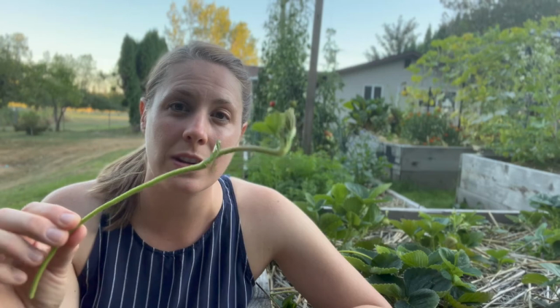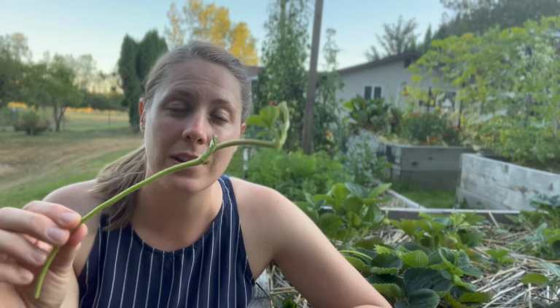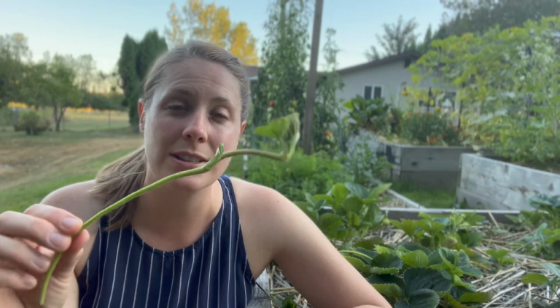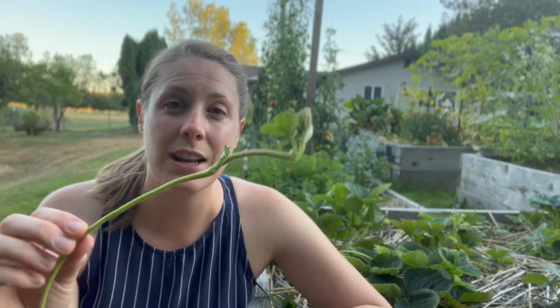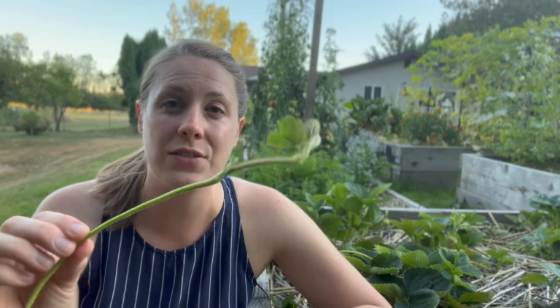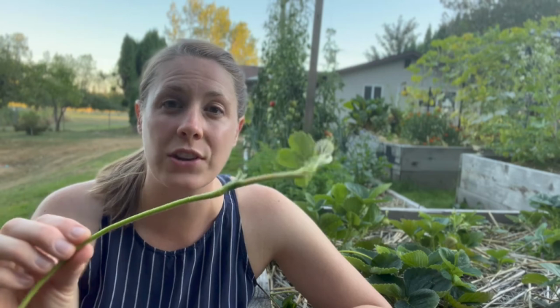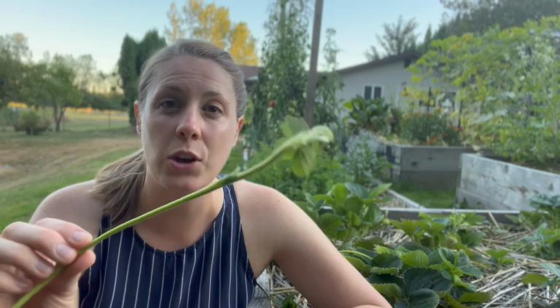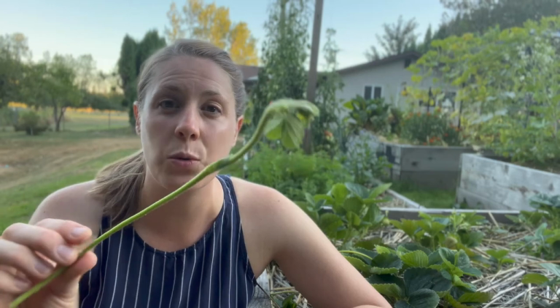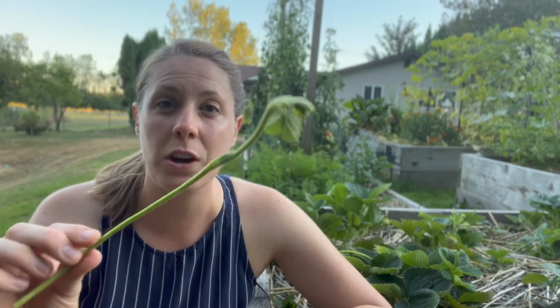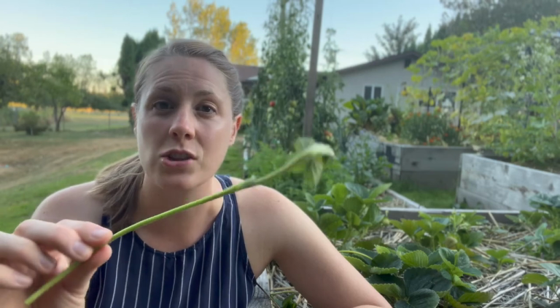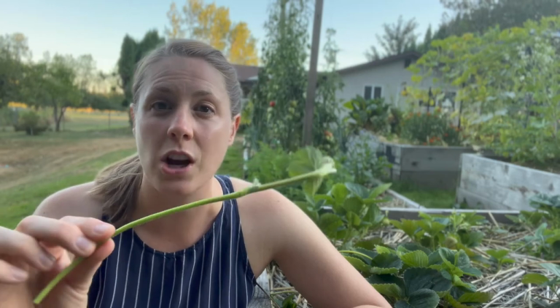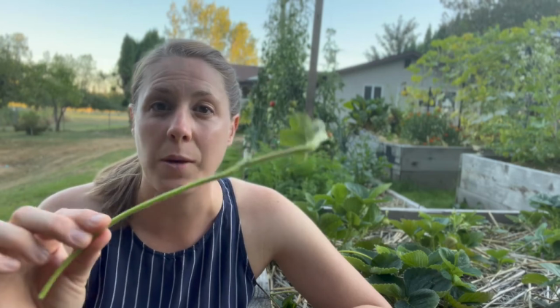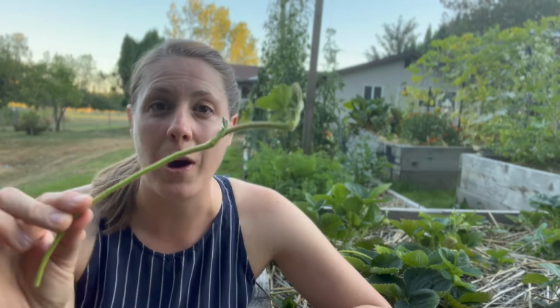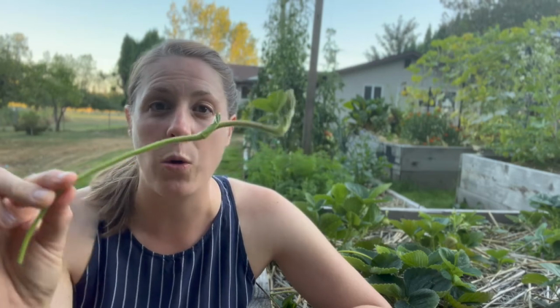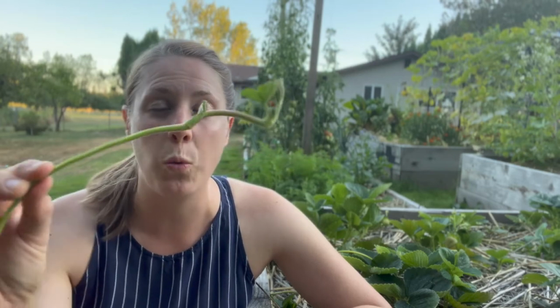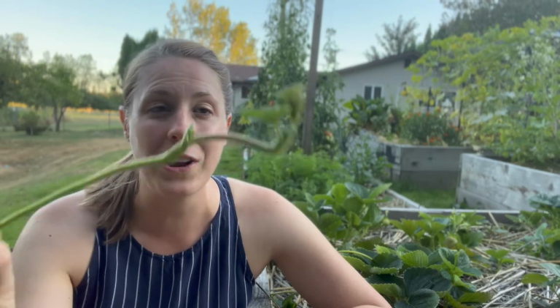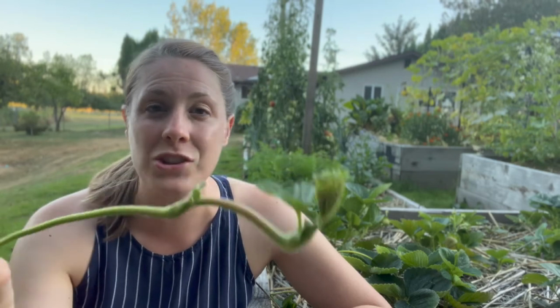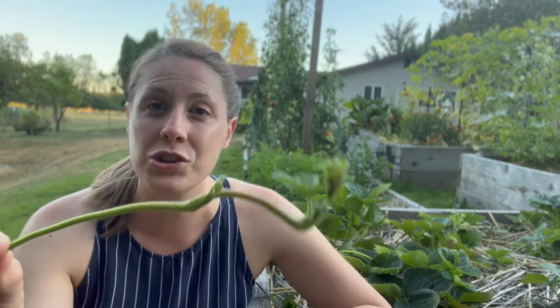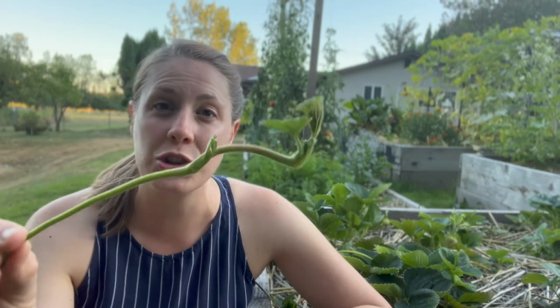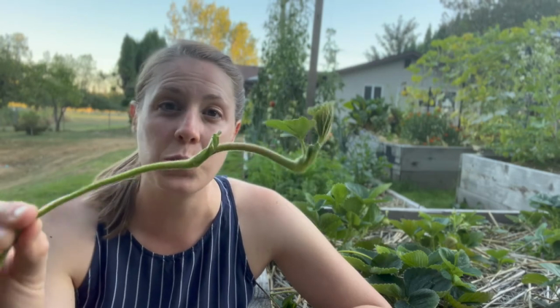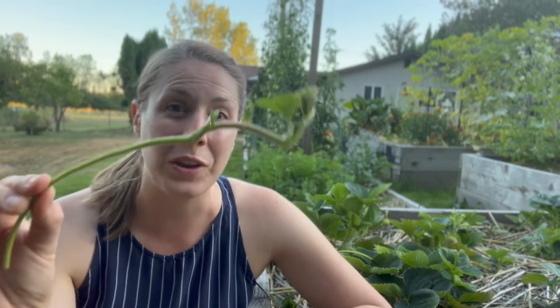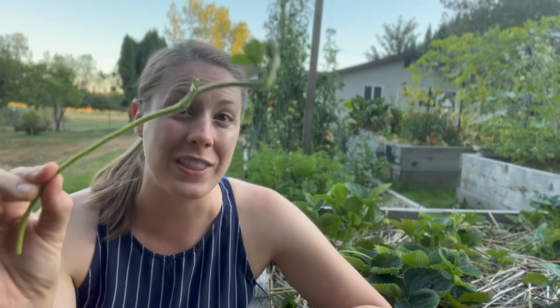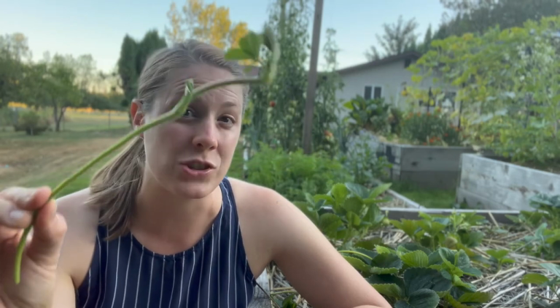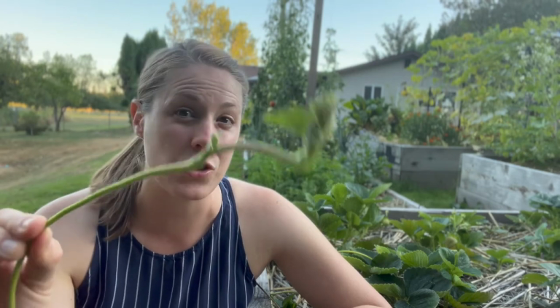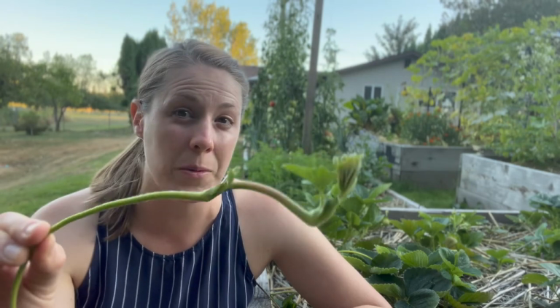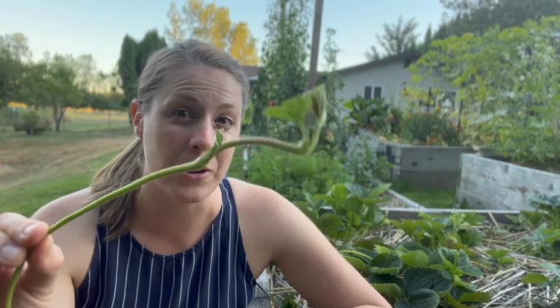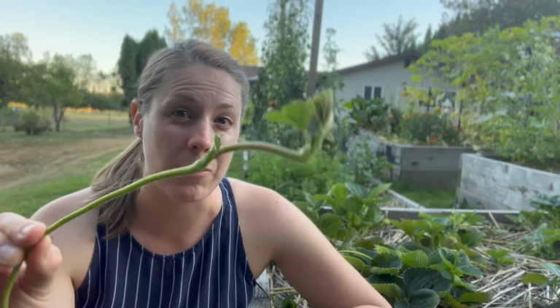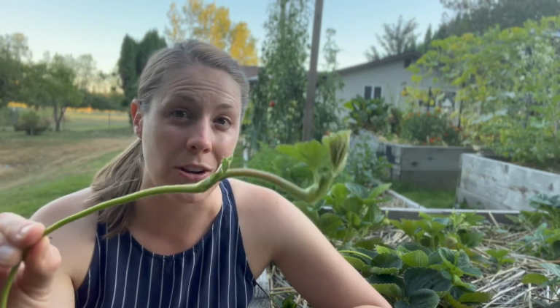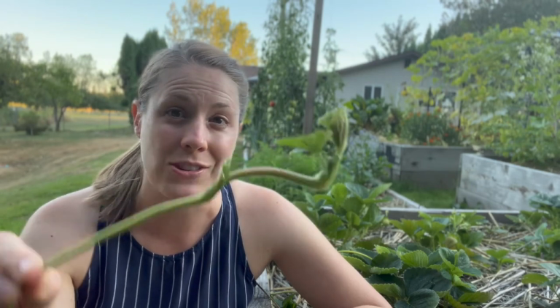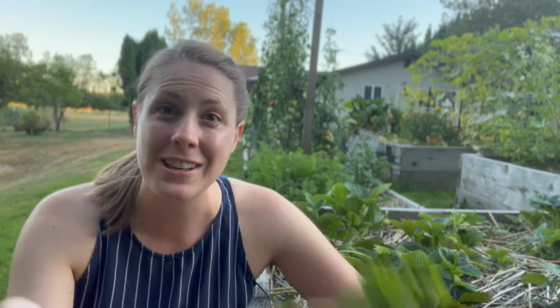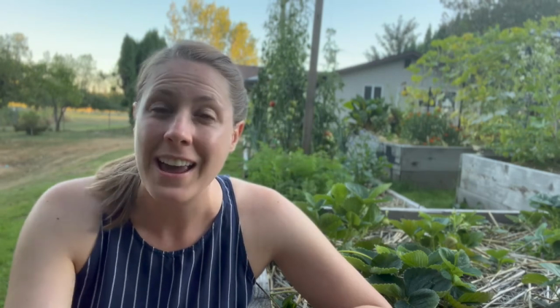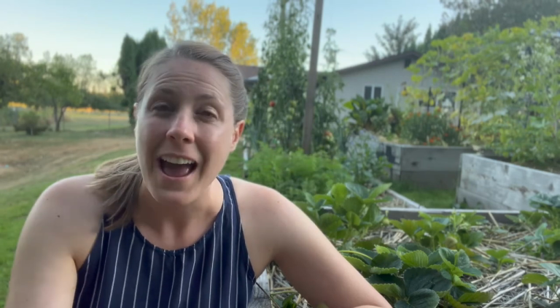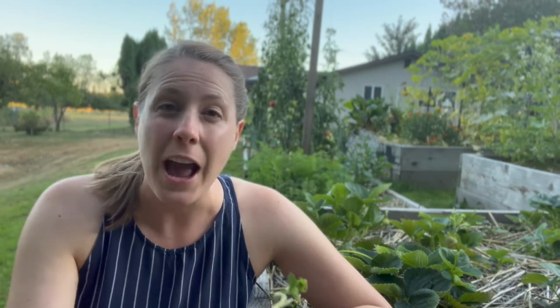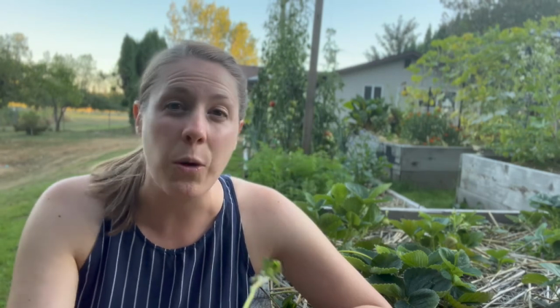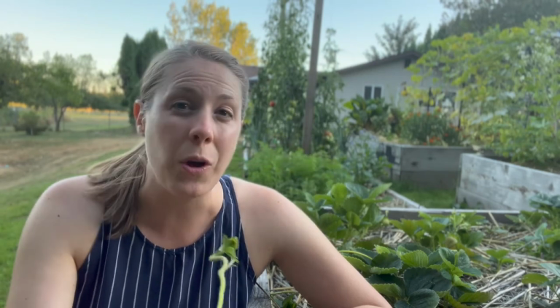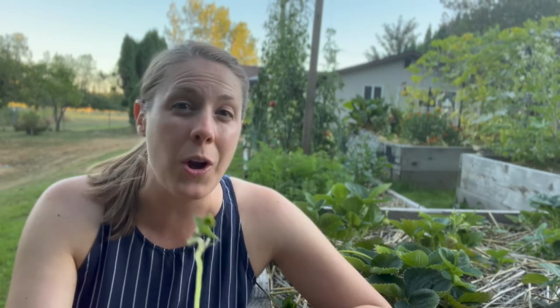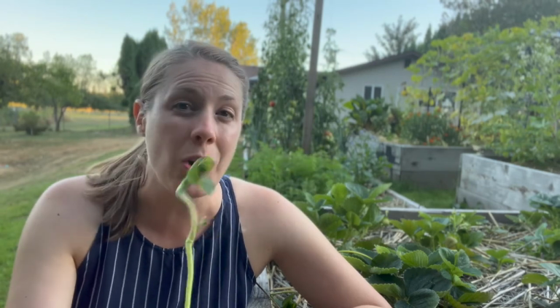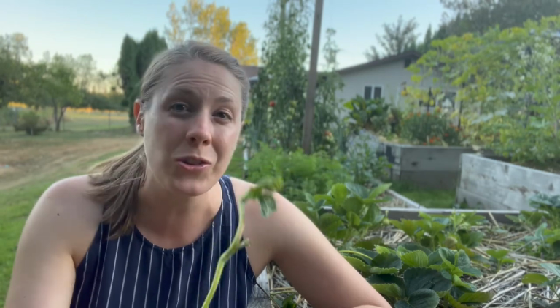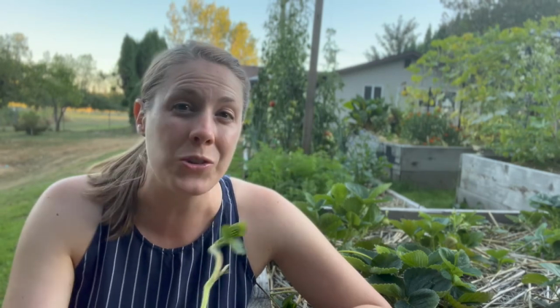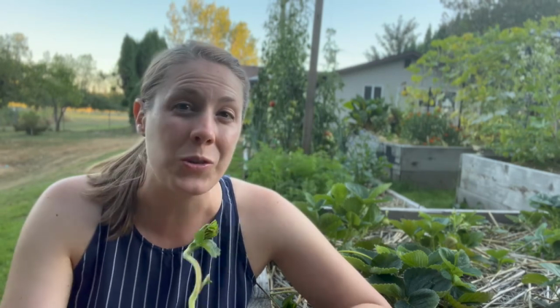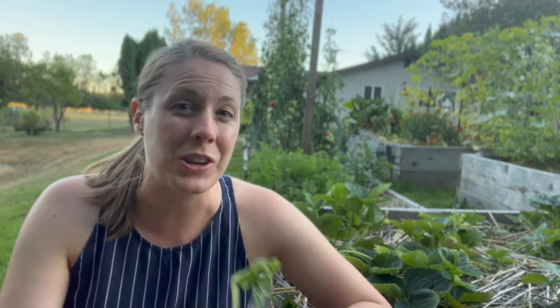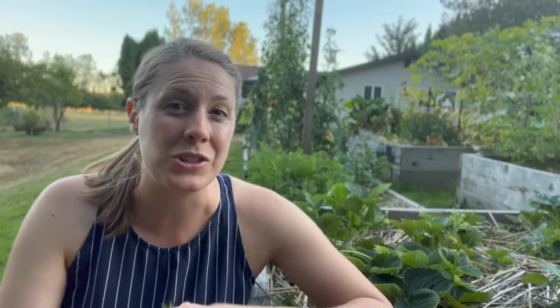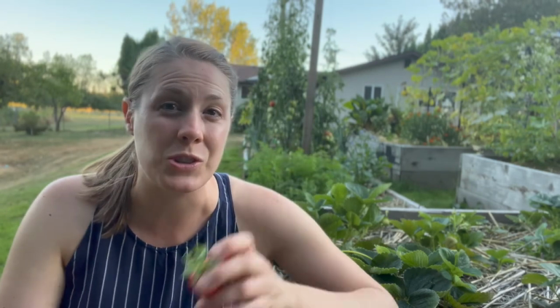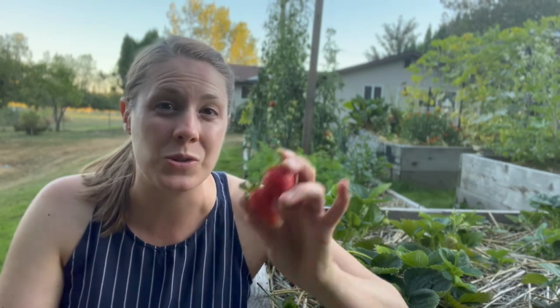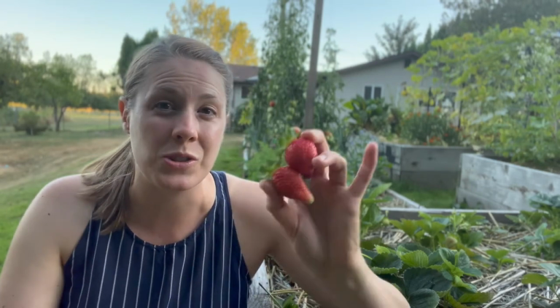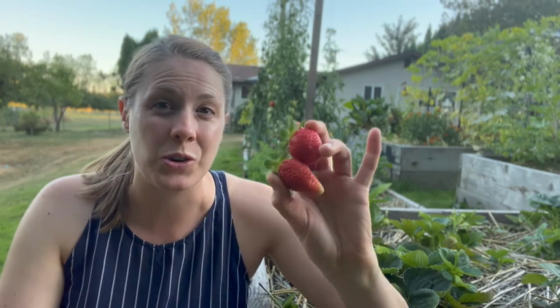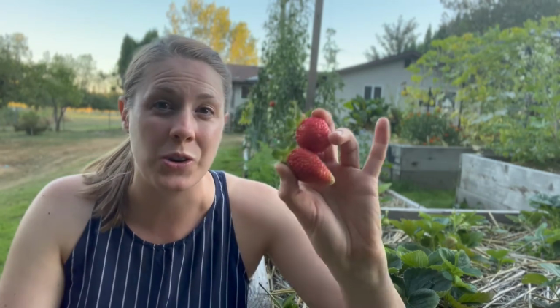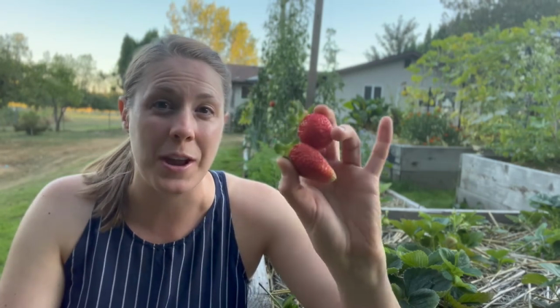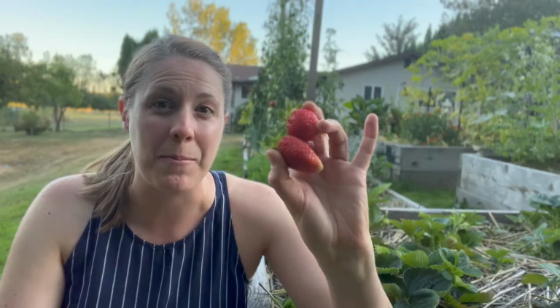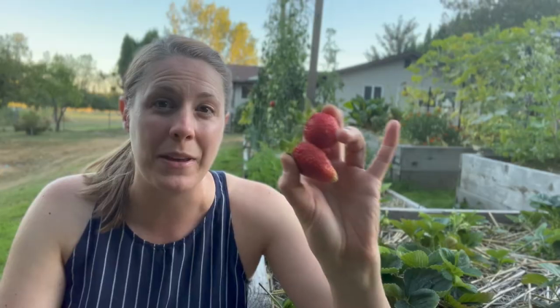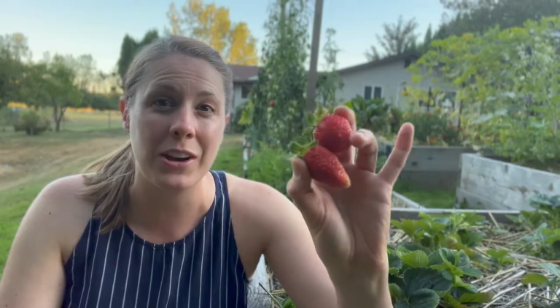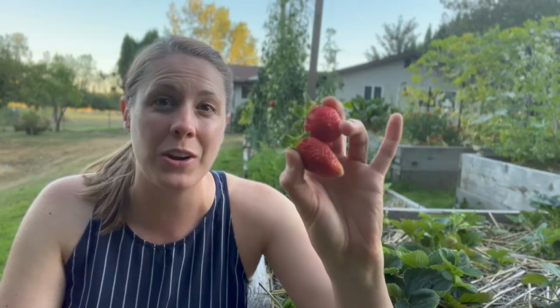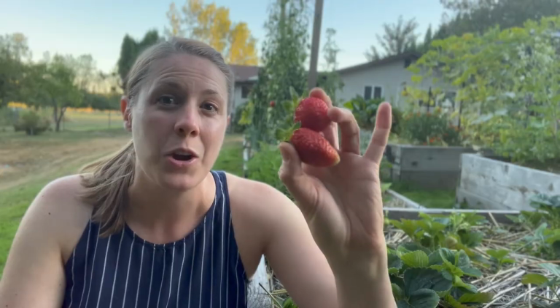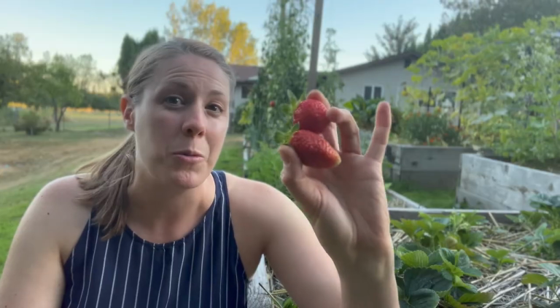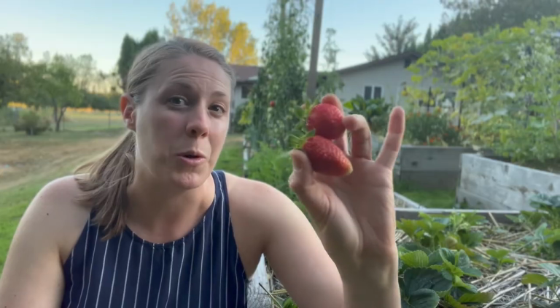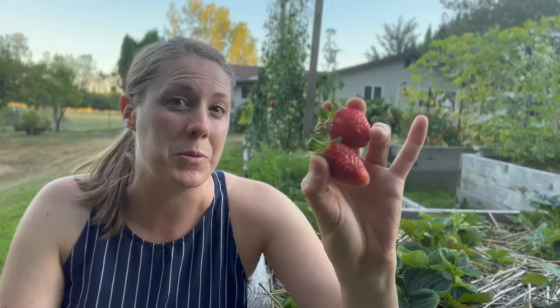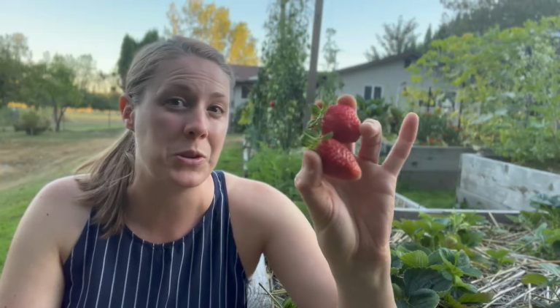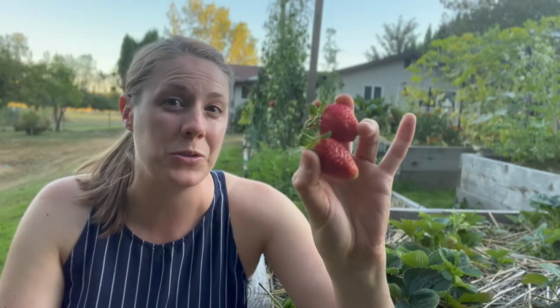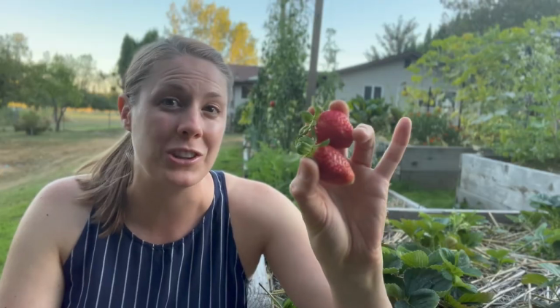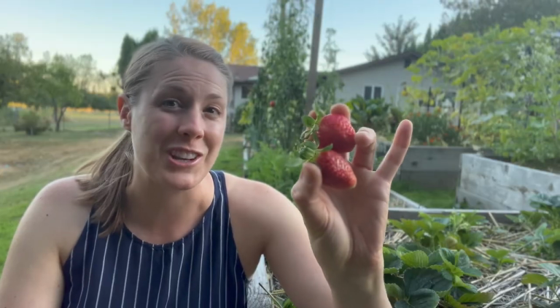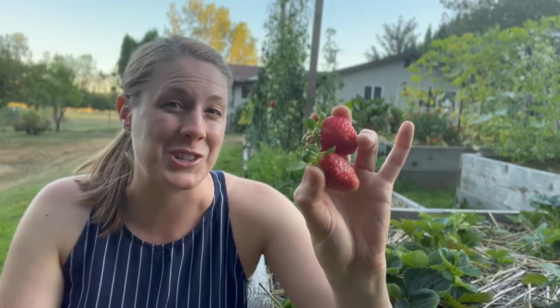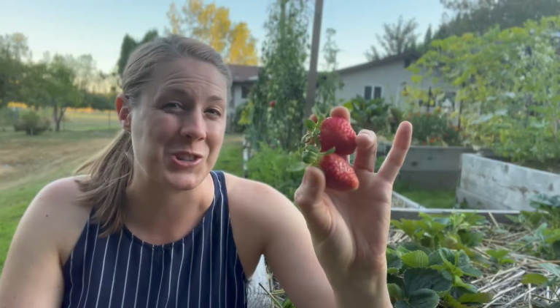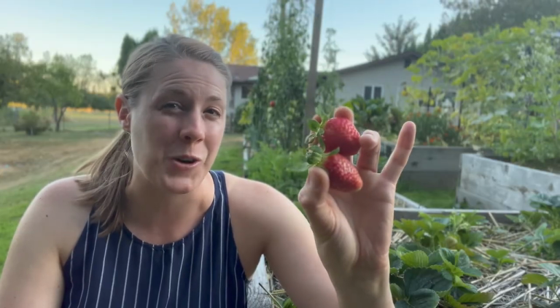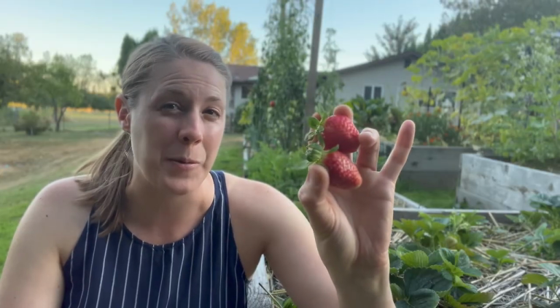In today's video, we're going to talk about what to do with the strawberry runners and what you can do to create bigger, more beautiful, luscious strawberries.